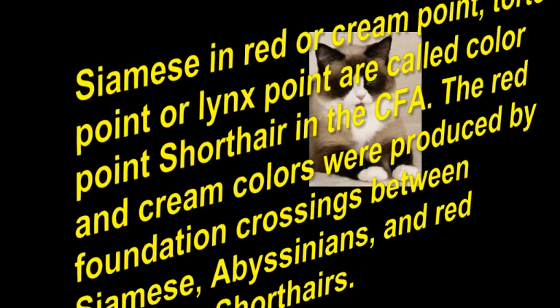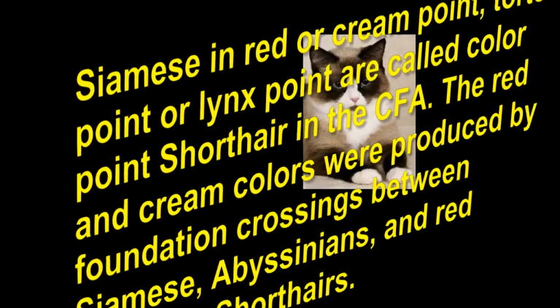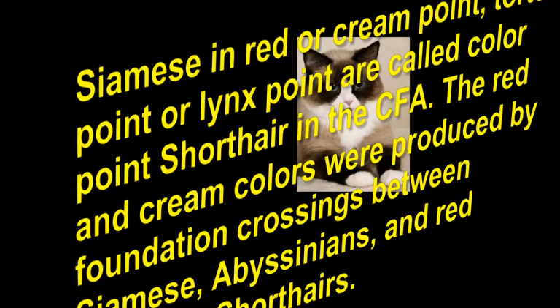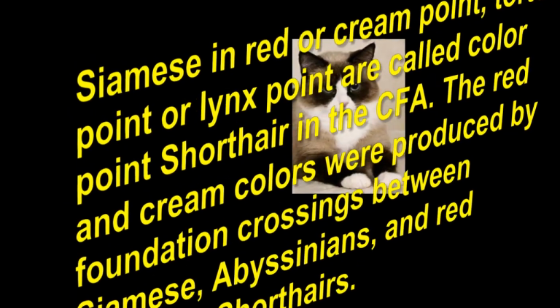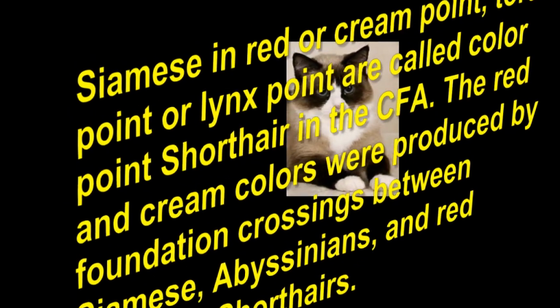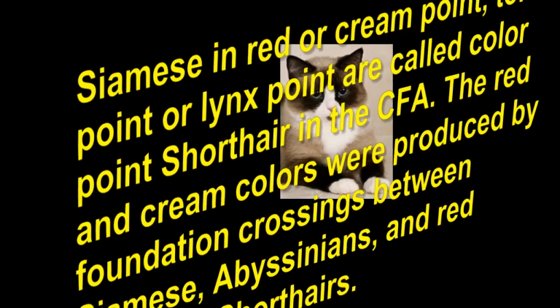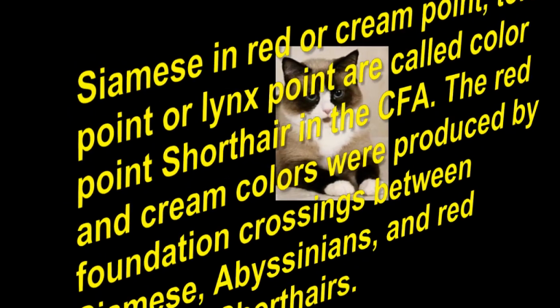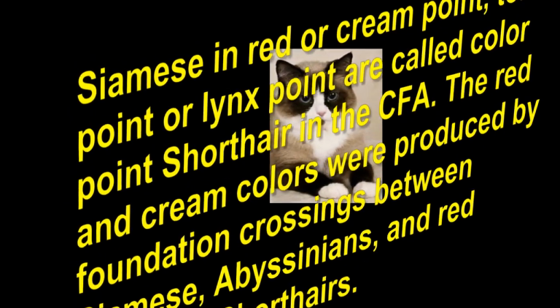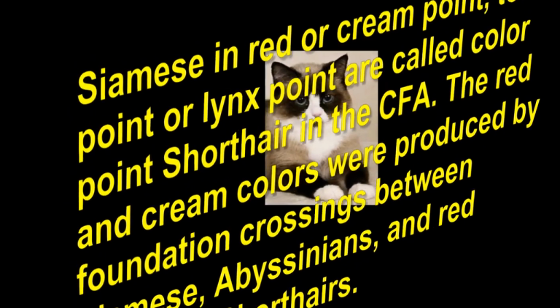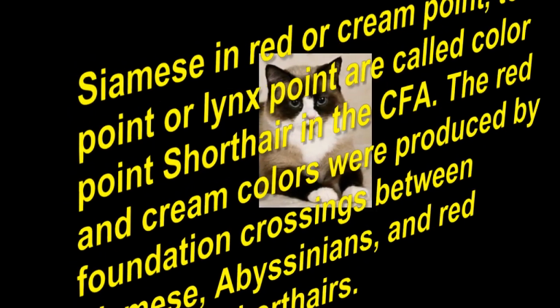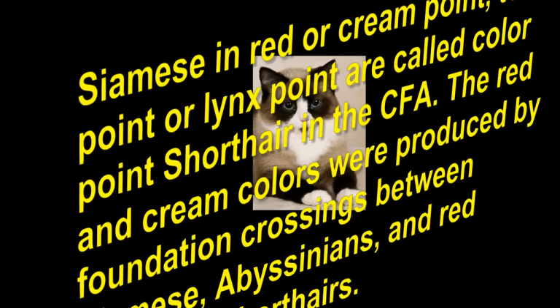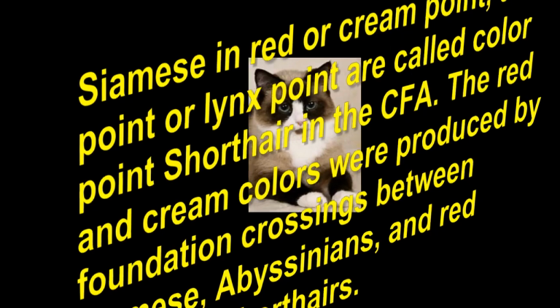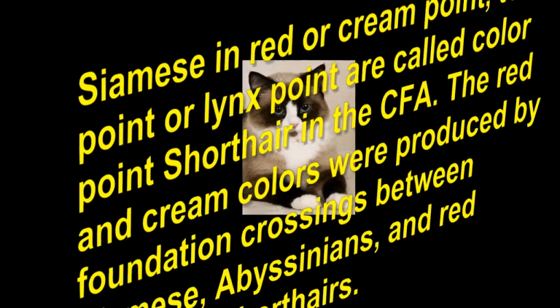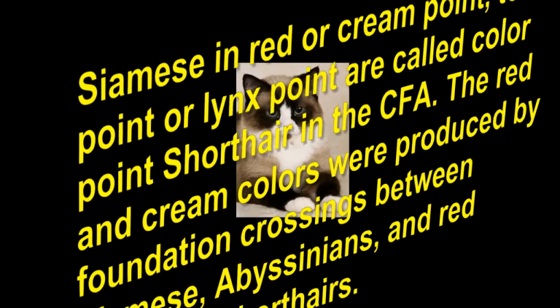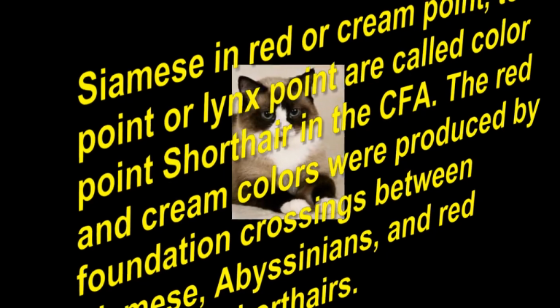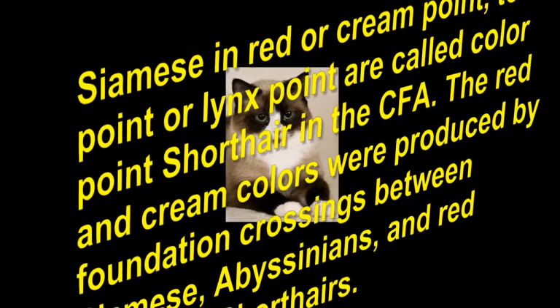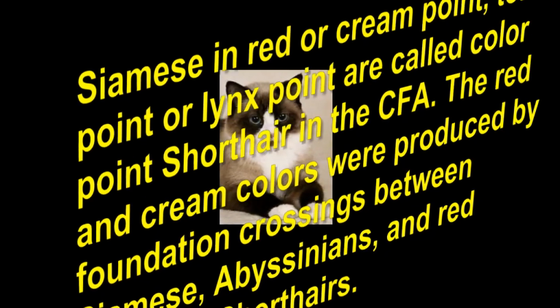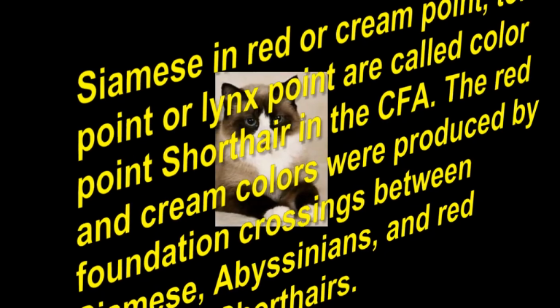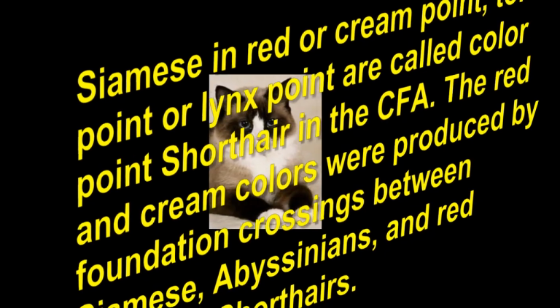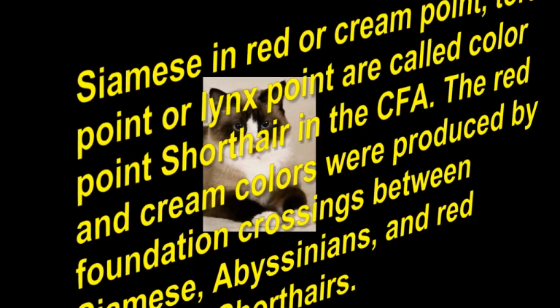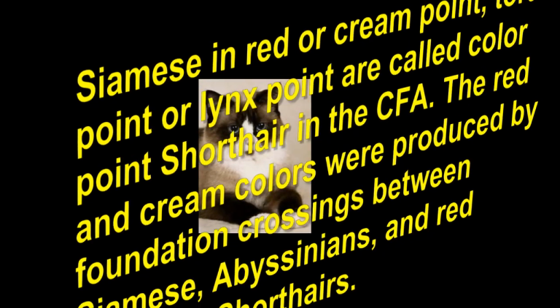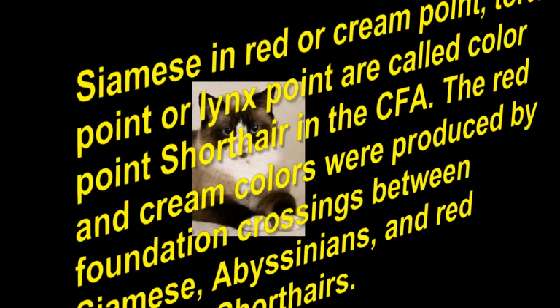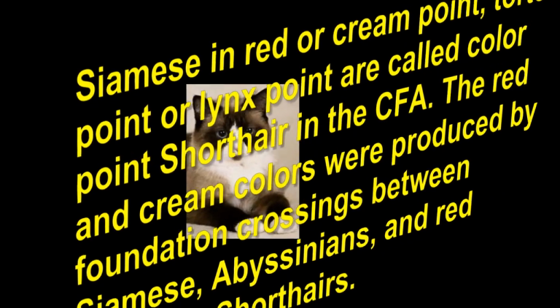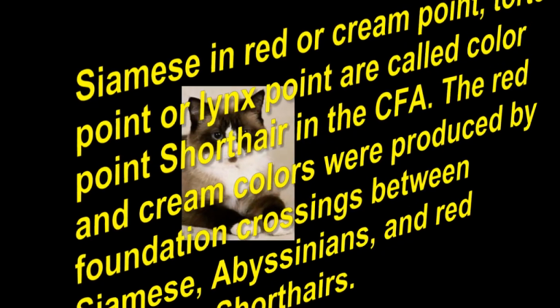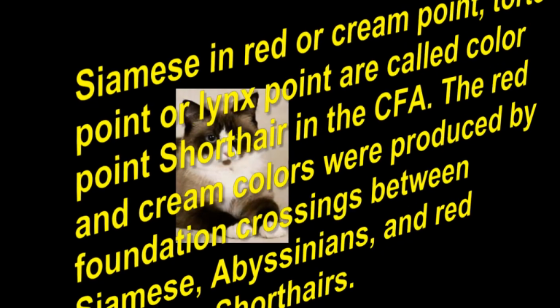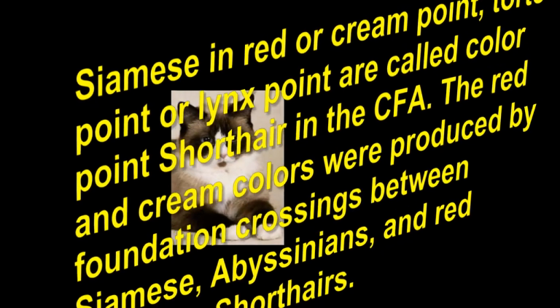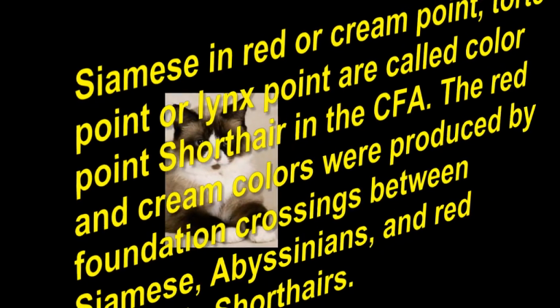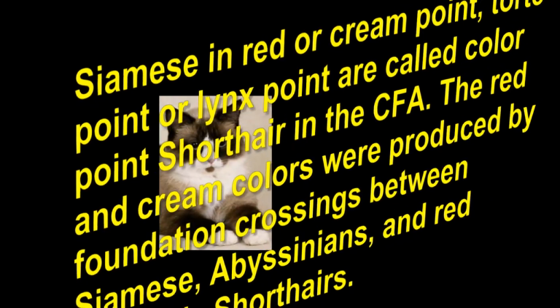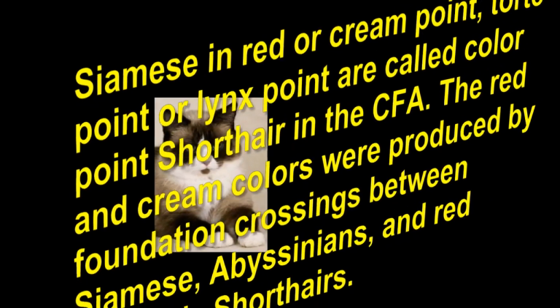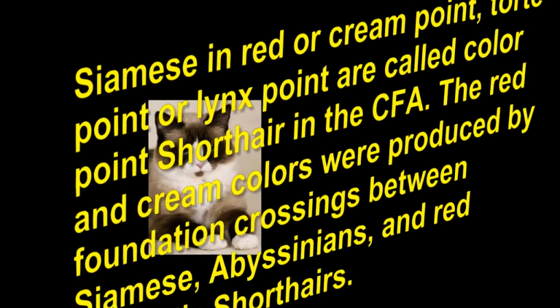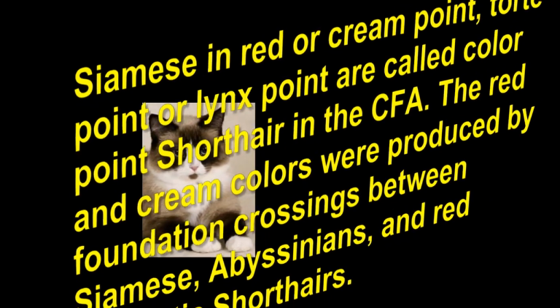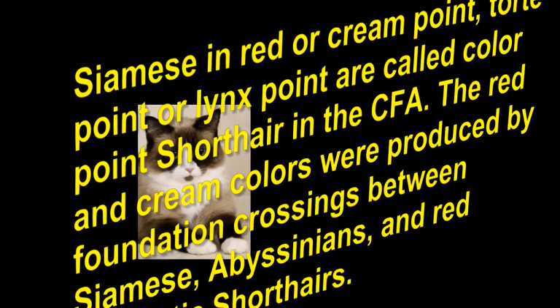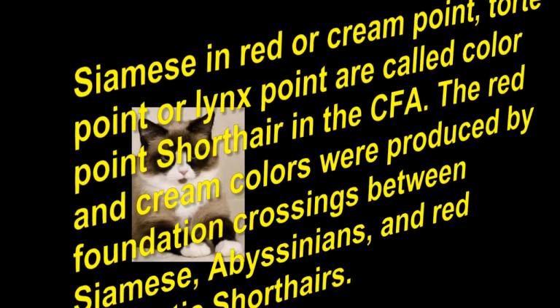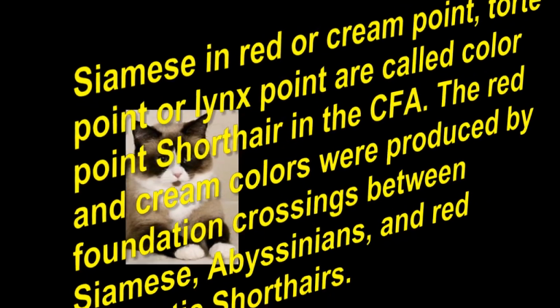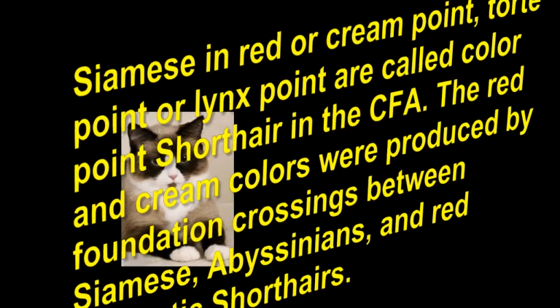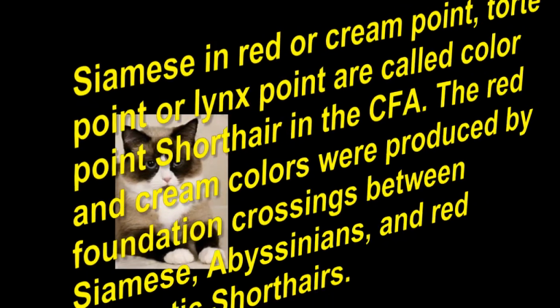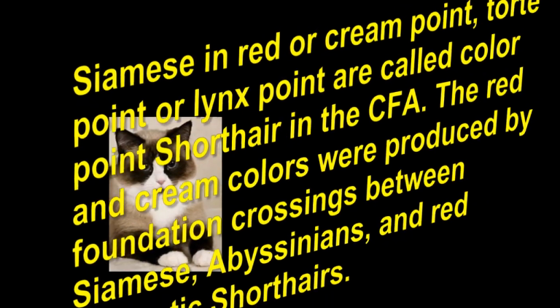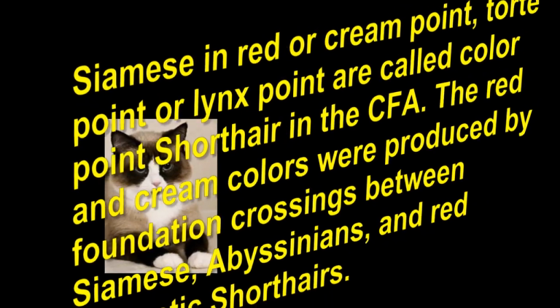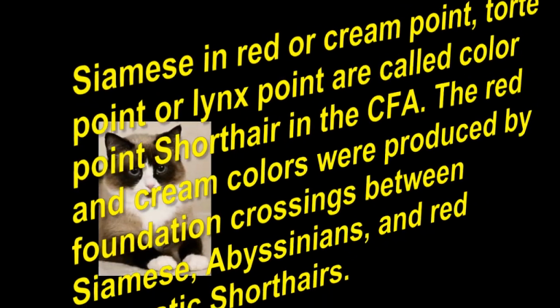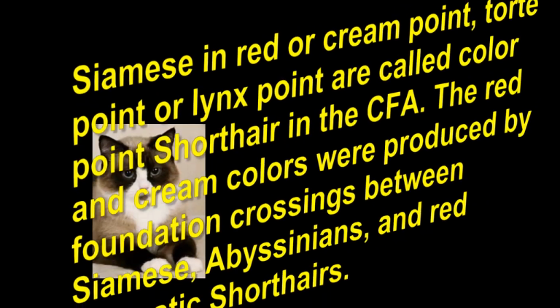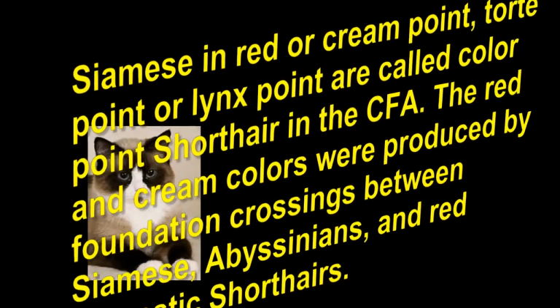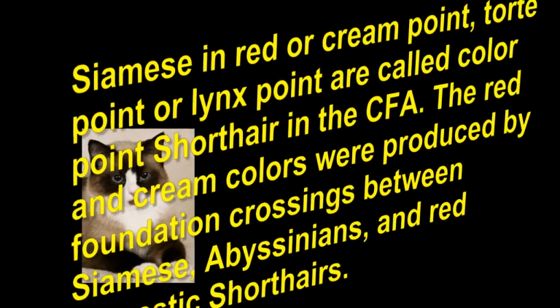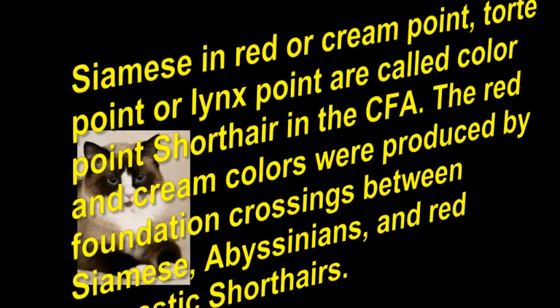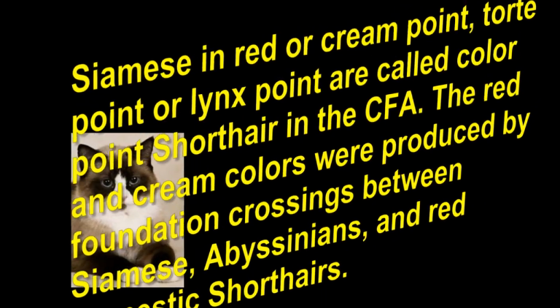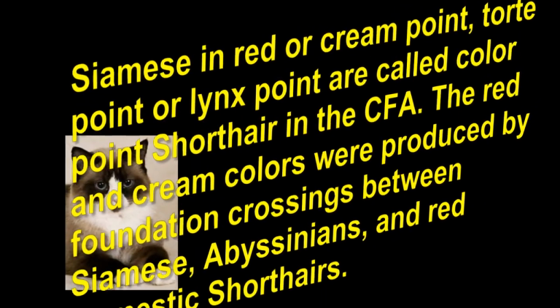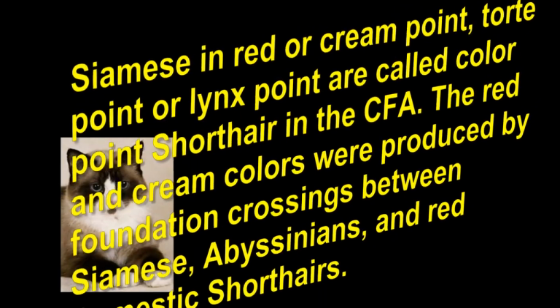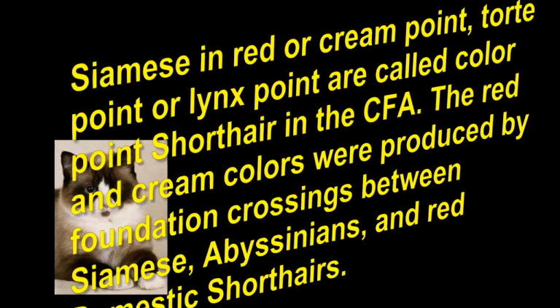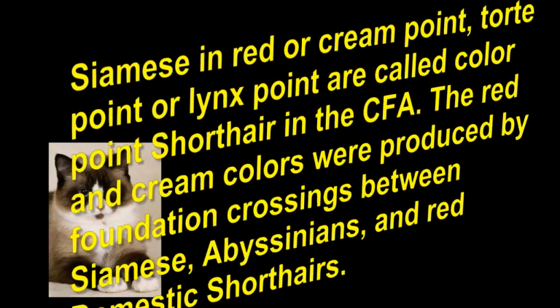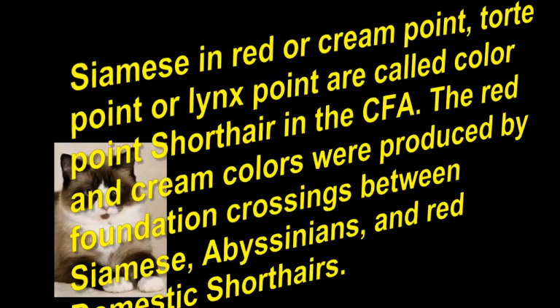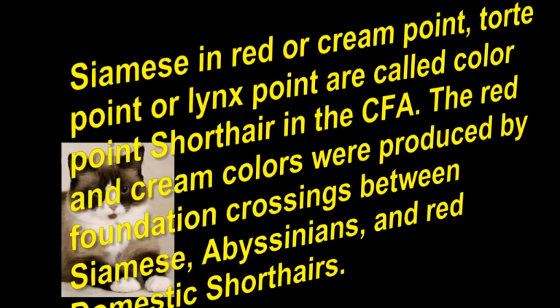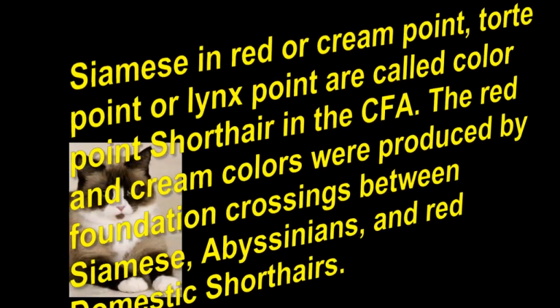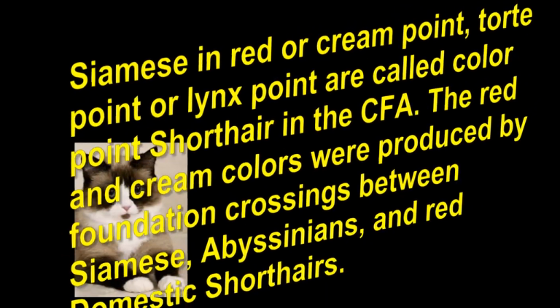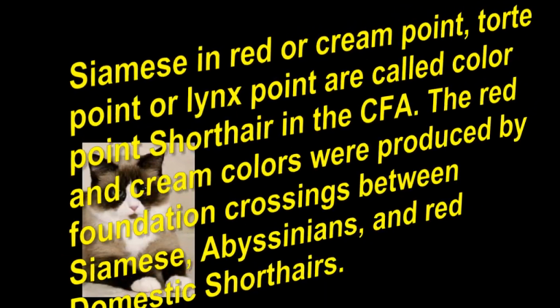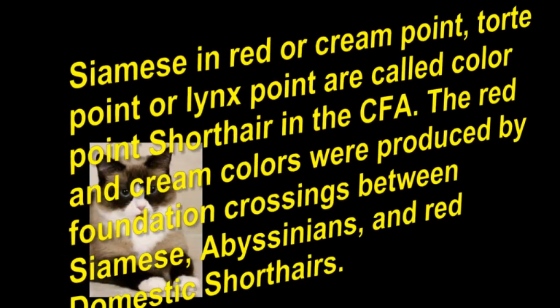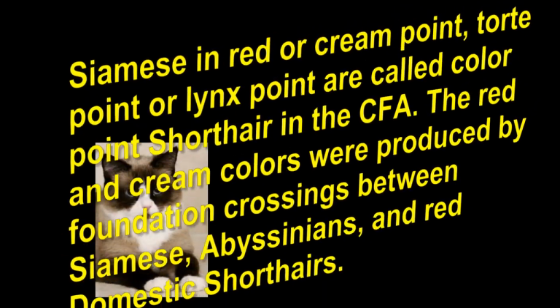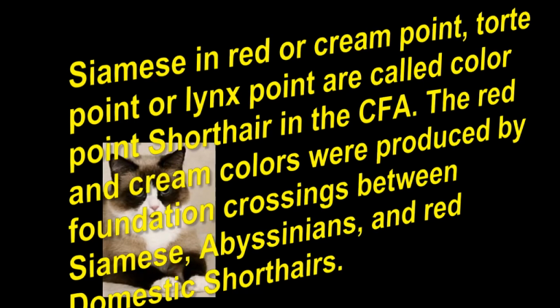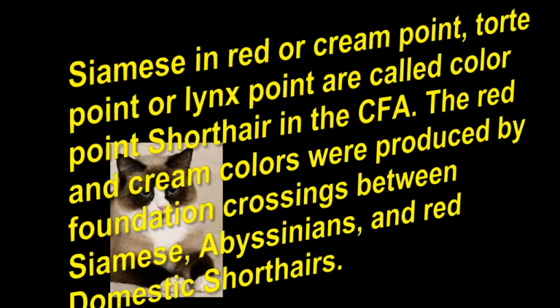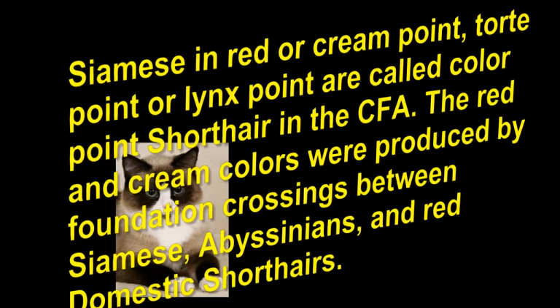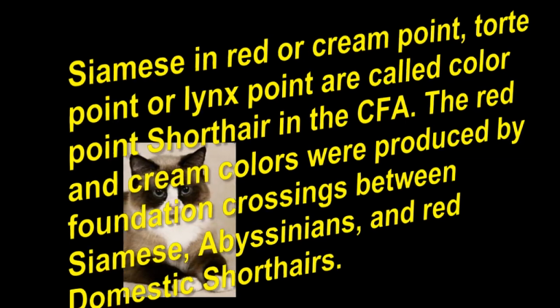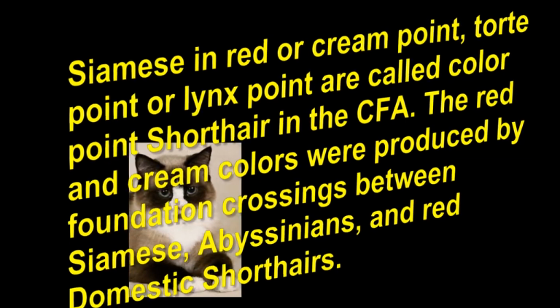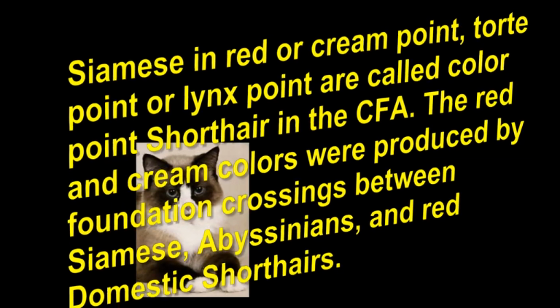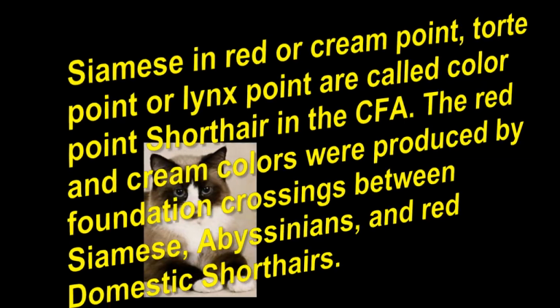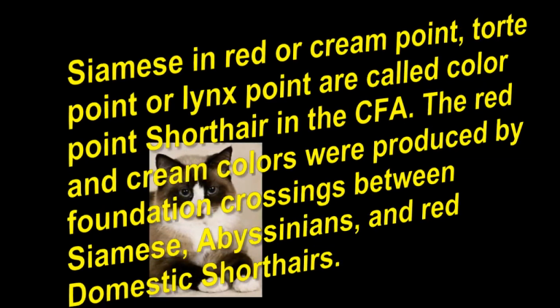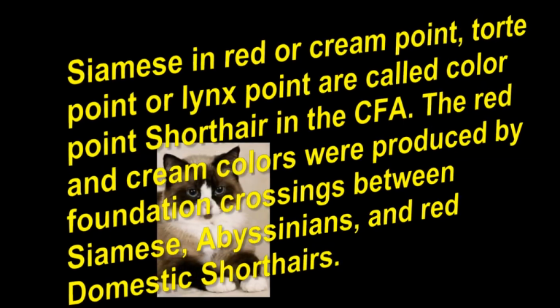The red and cream colors were produced by foundation crossings between Siamese, Abyssinians, and red domestic short hairs.